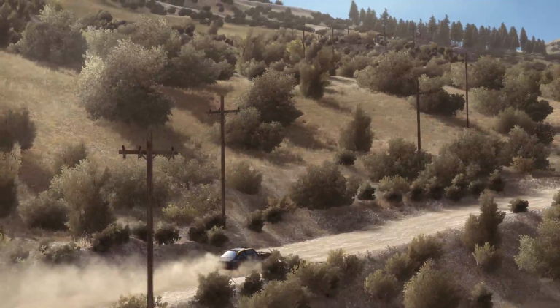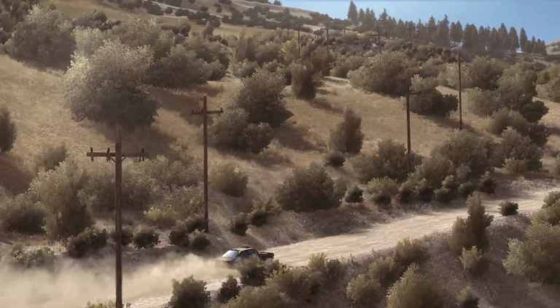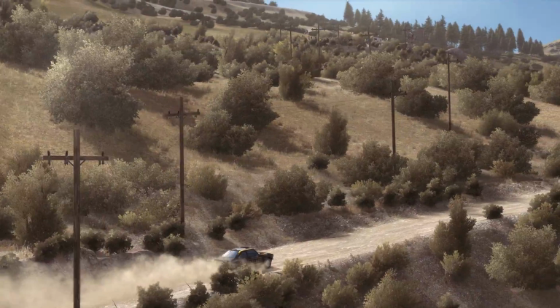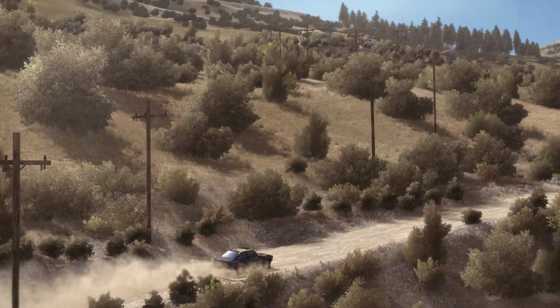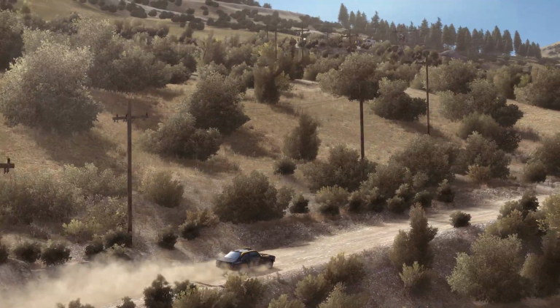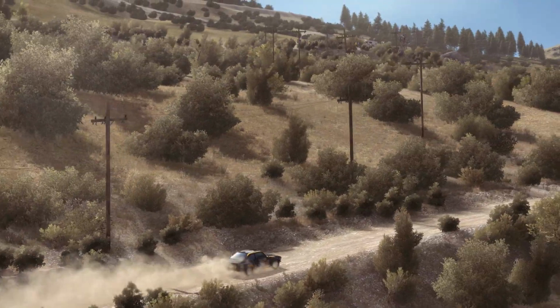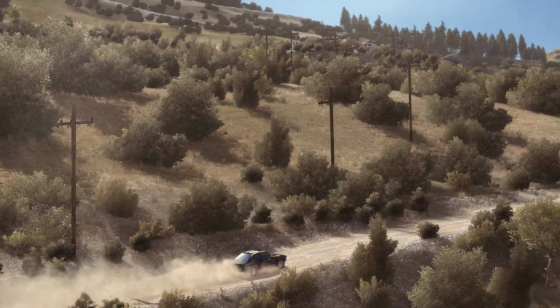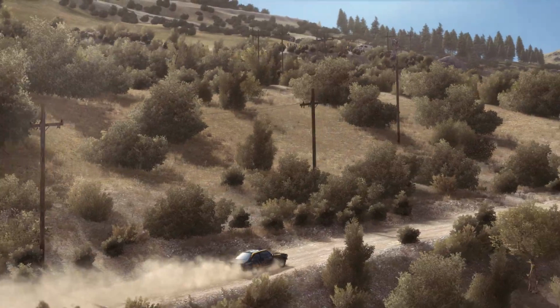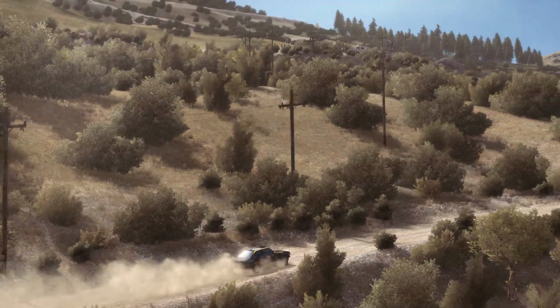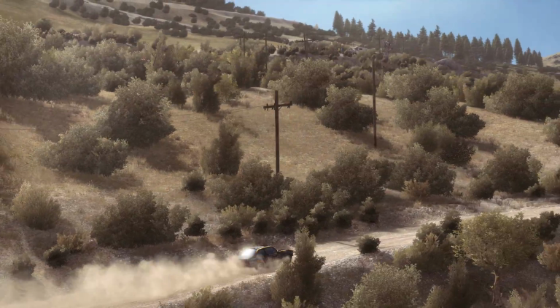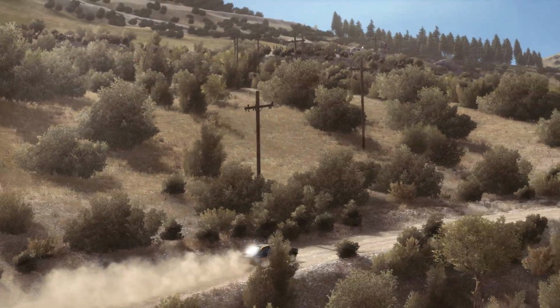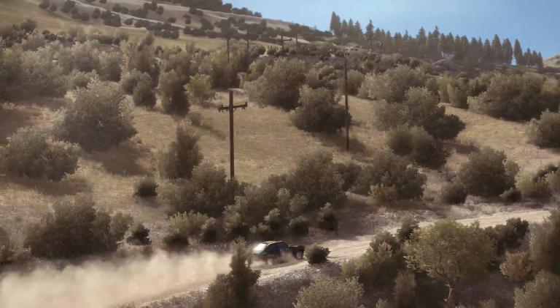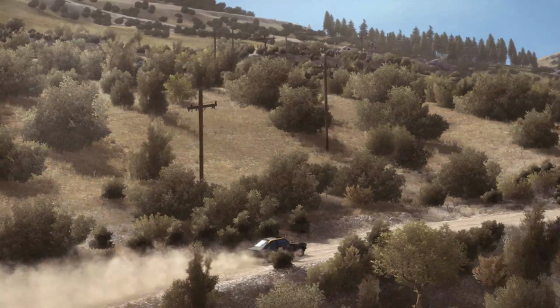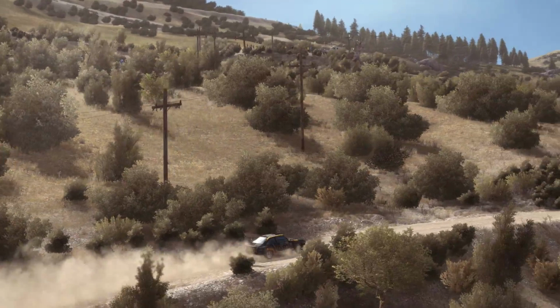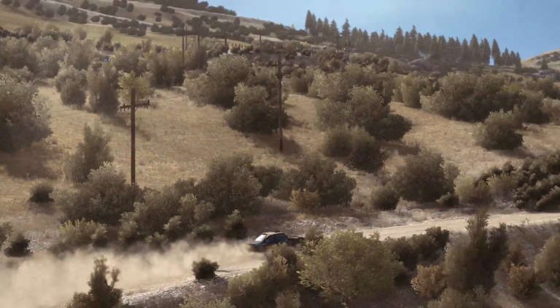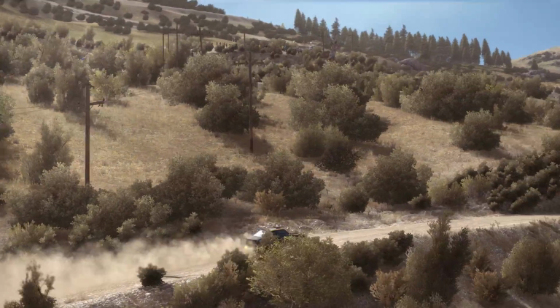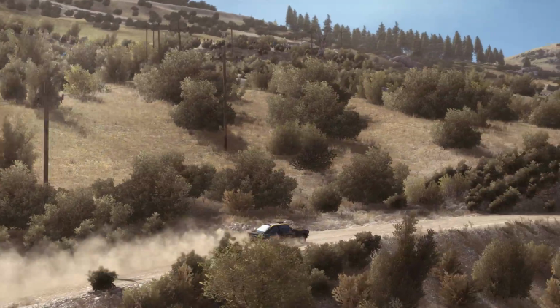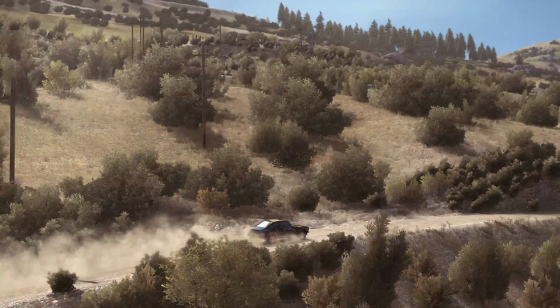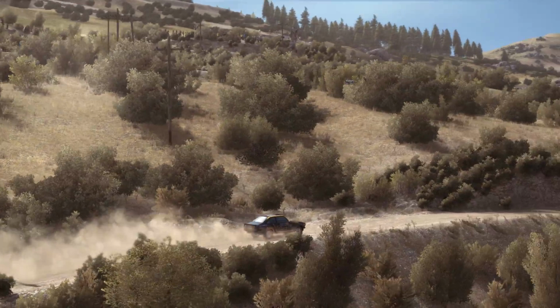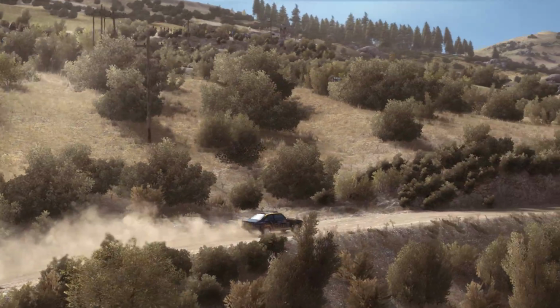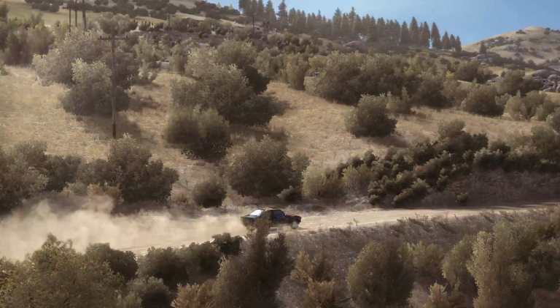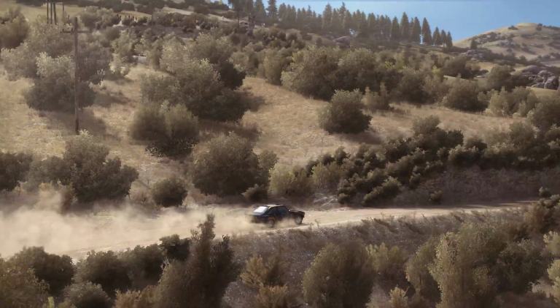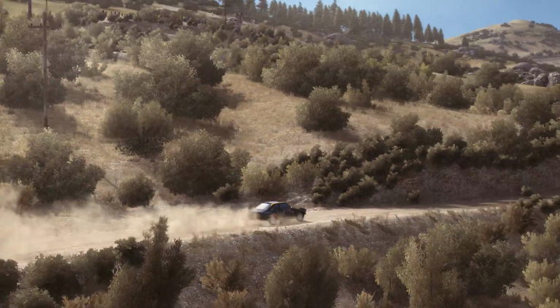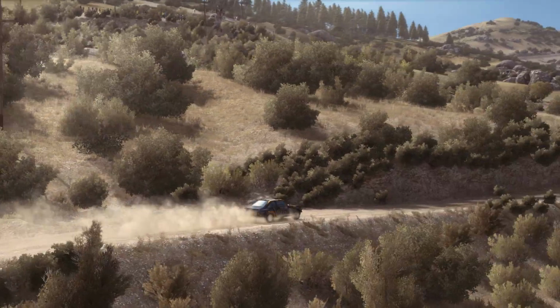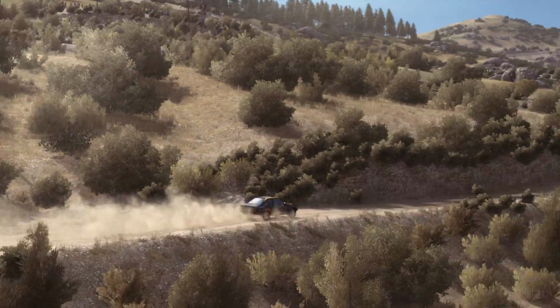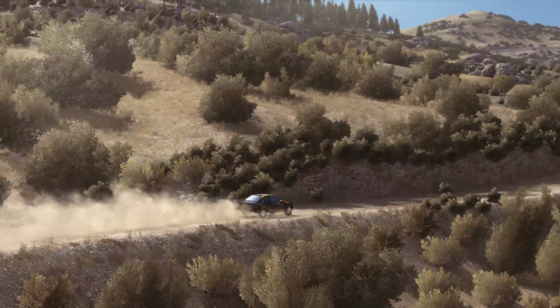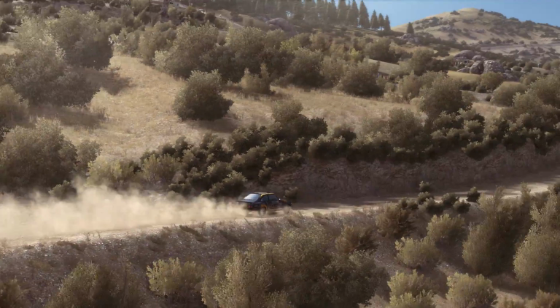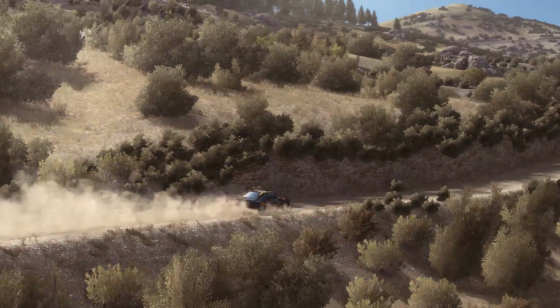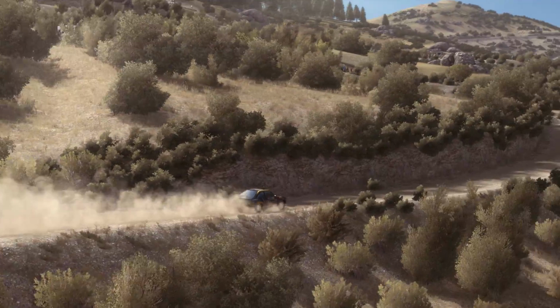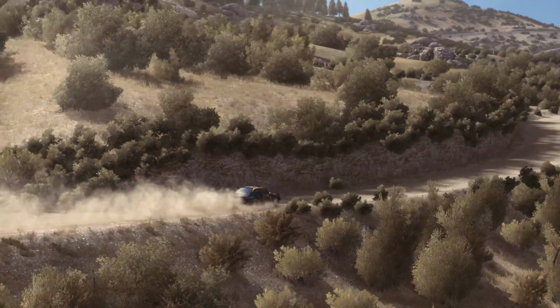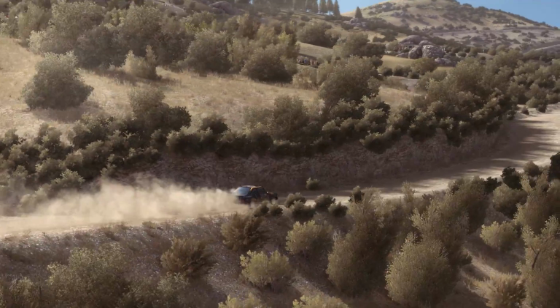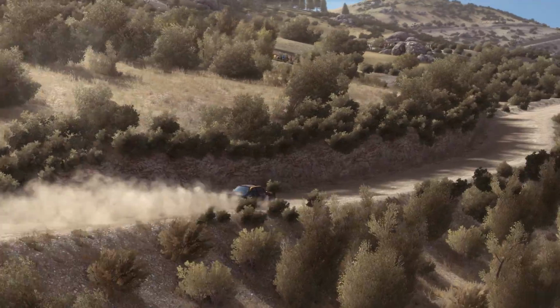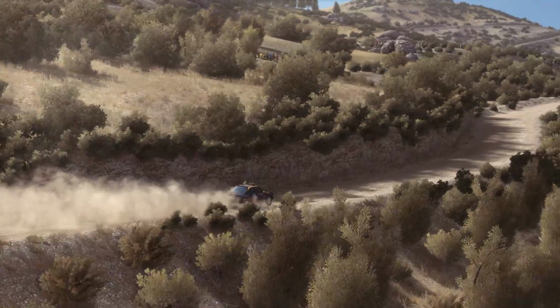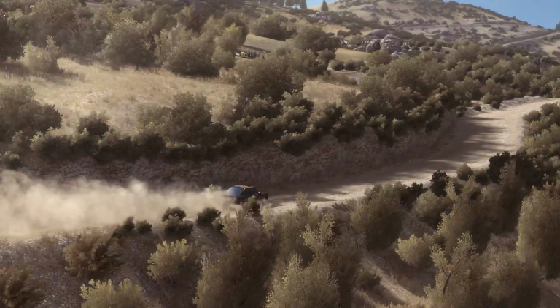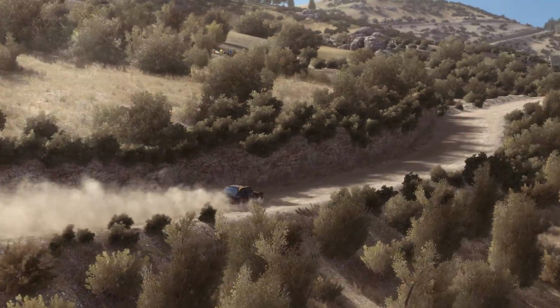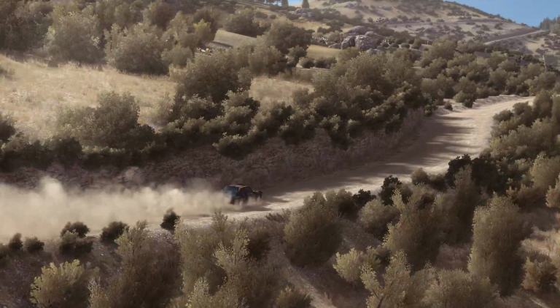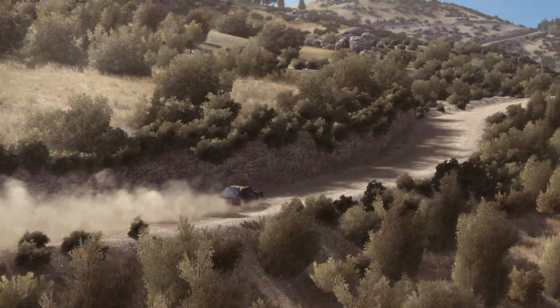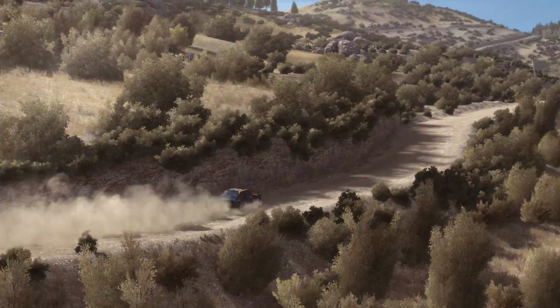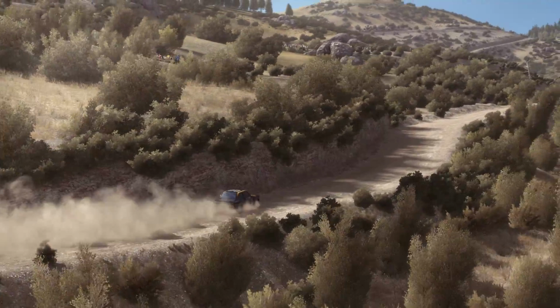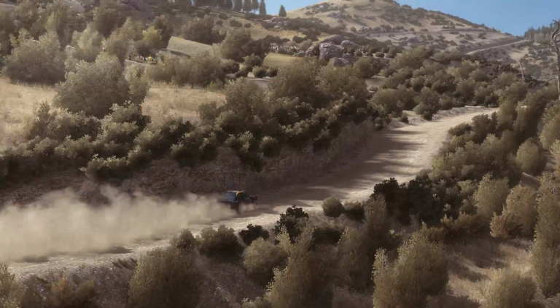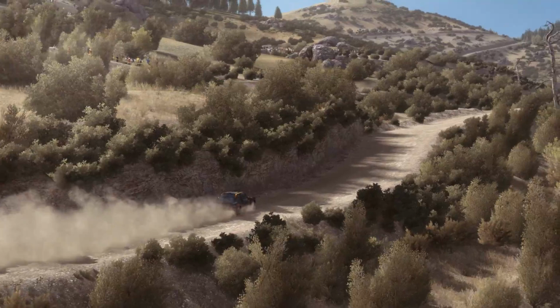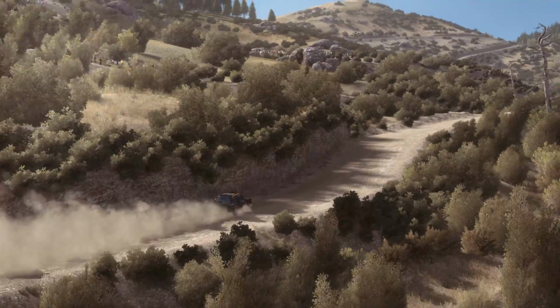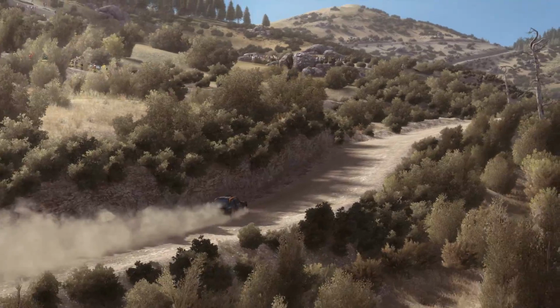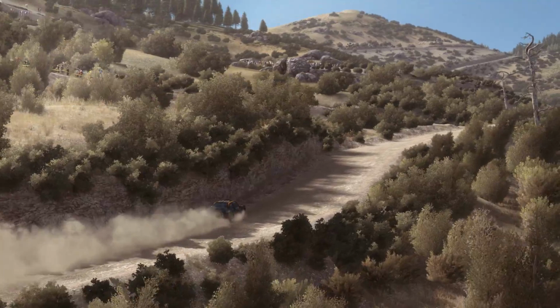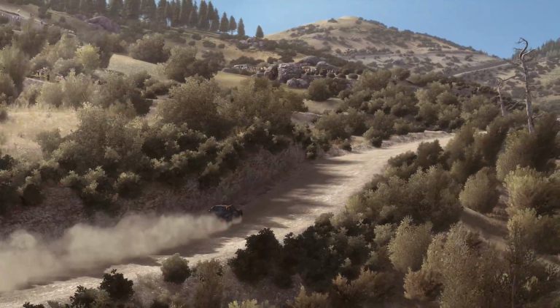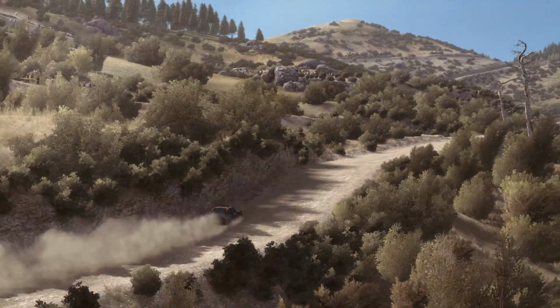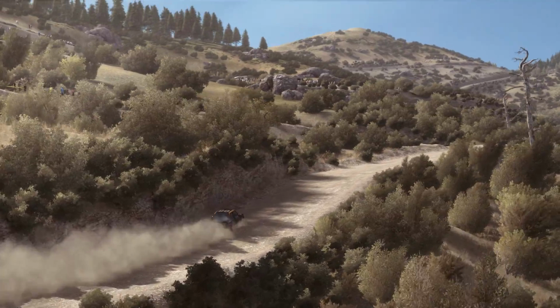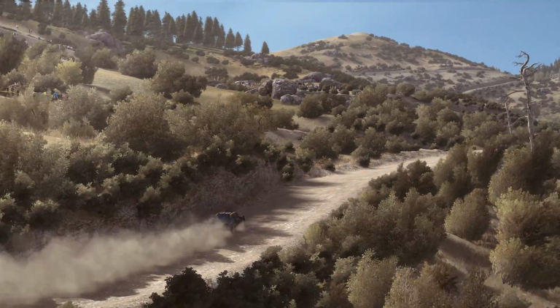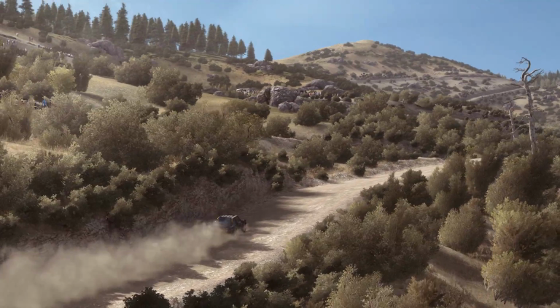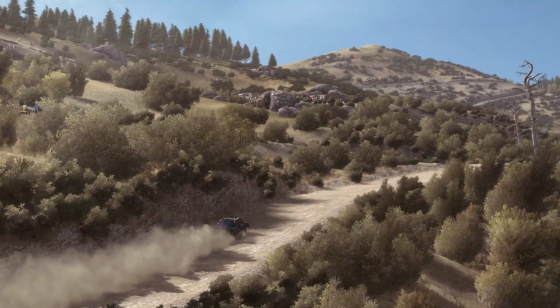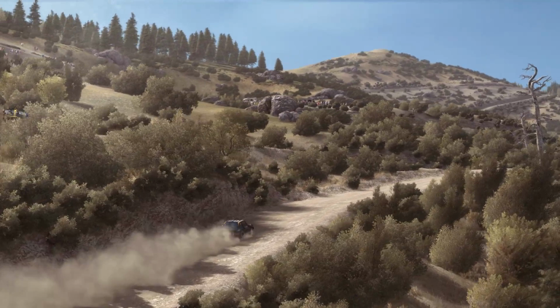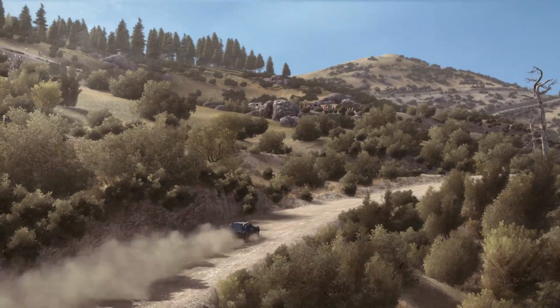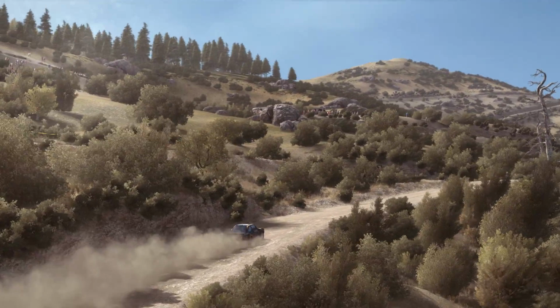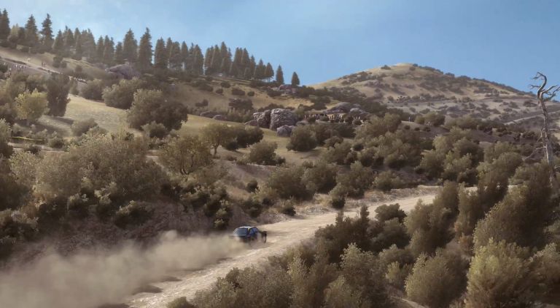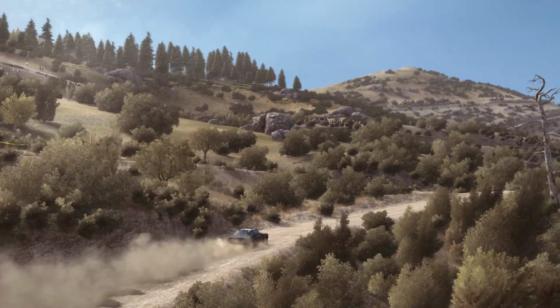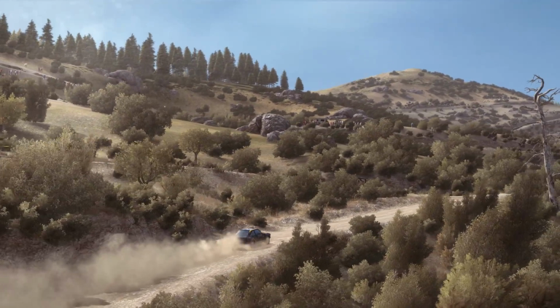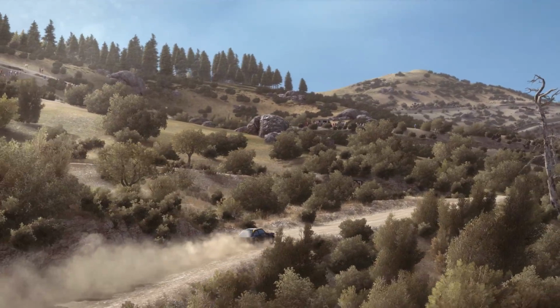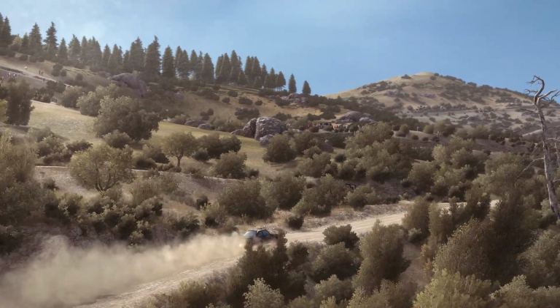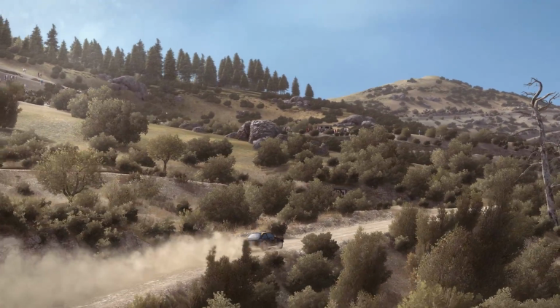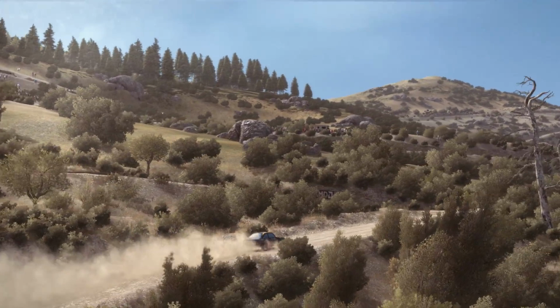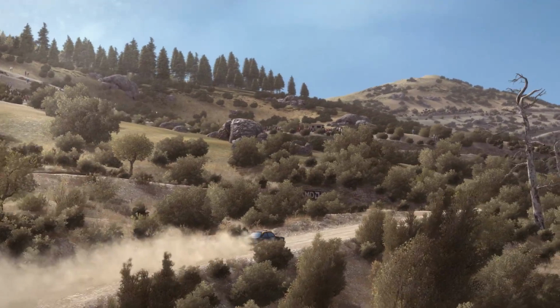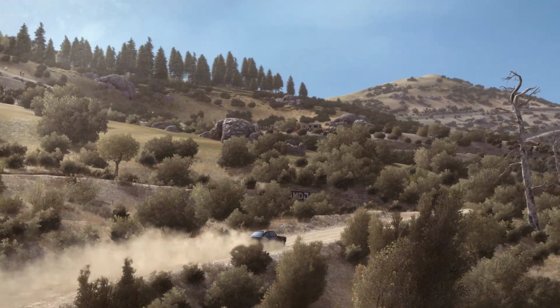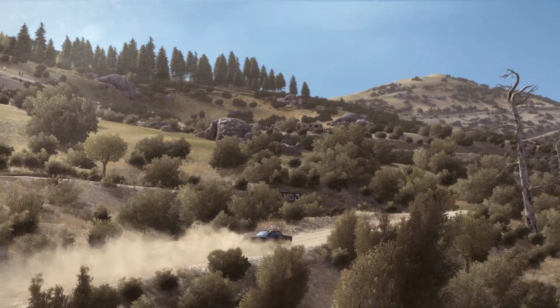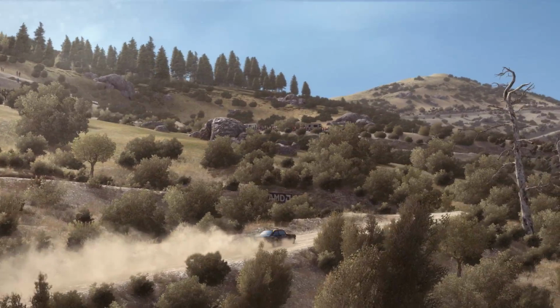Left 6, half long, and caution right 6 into hairpin left, 80 over crest.